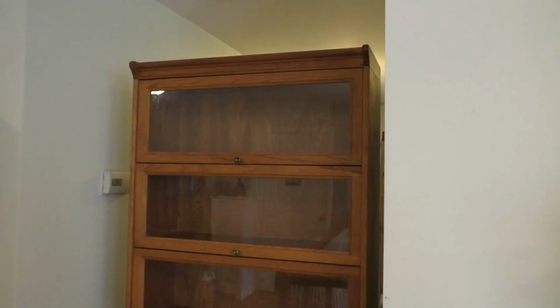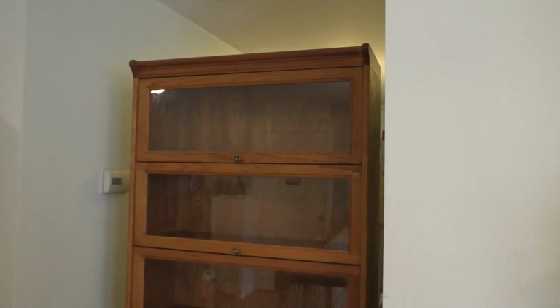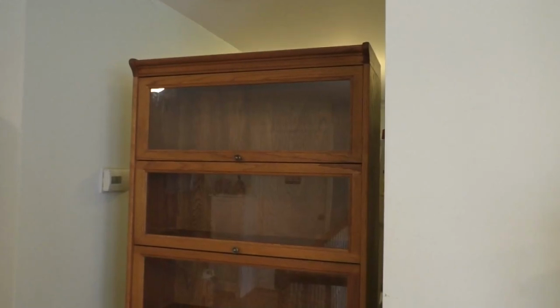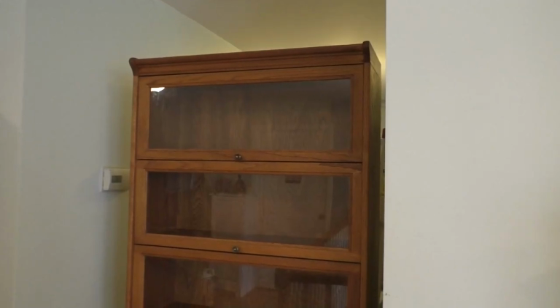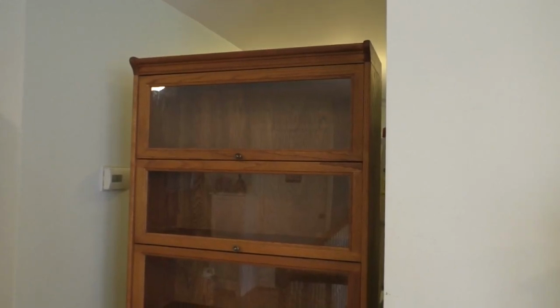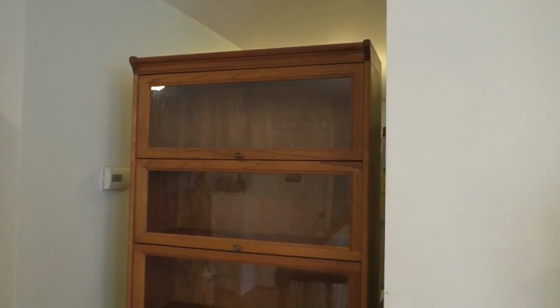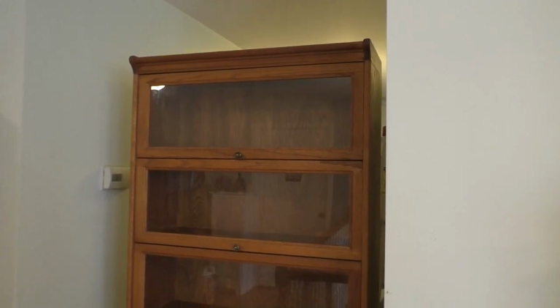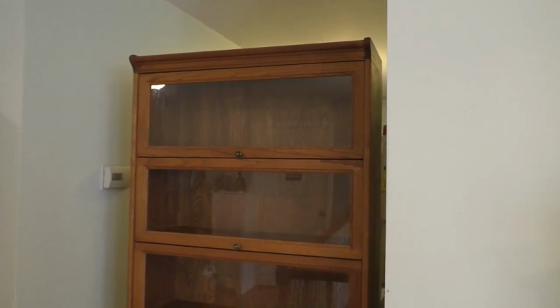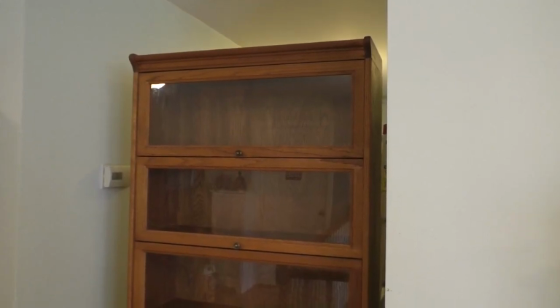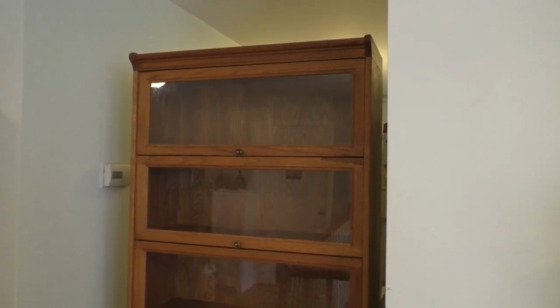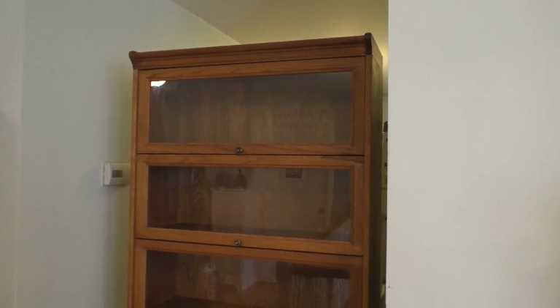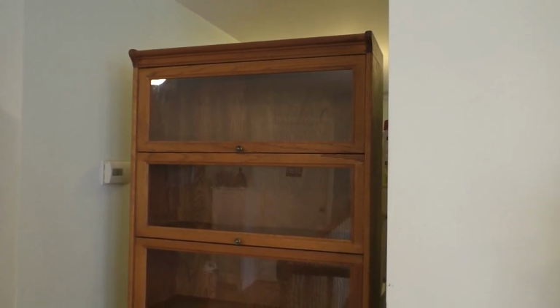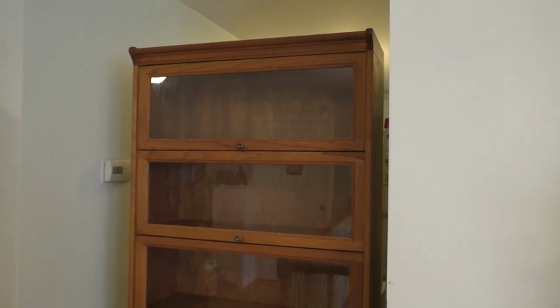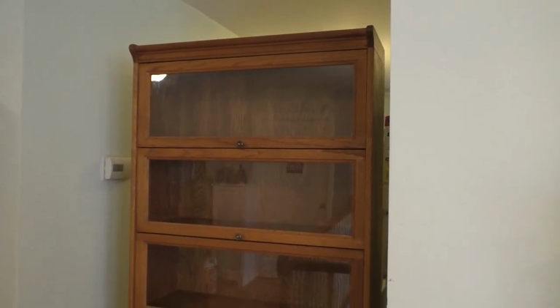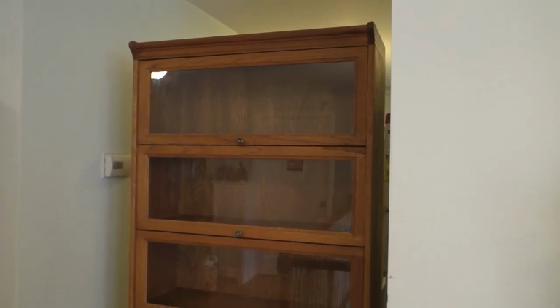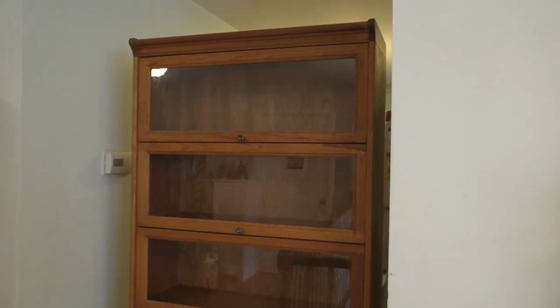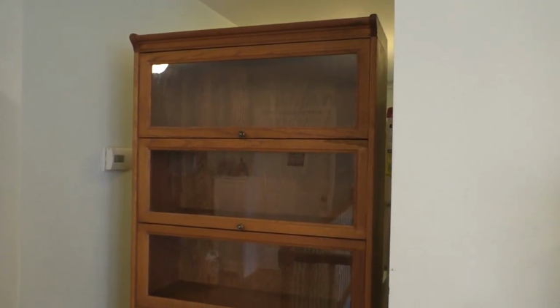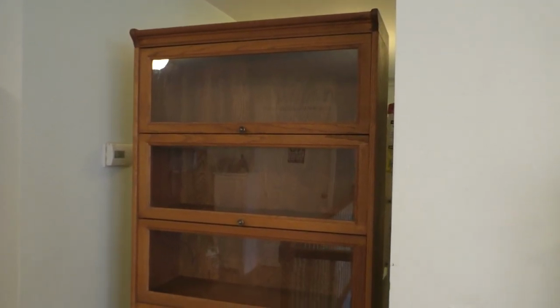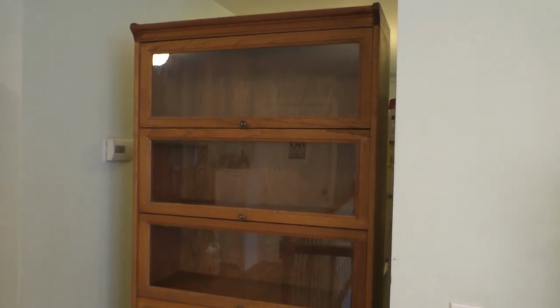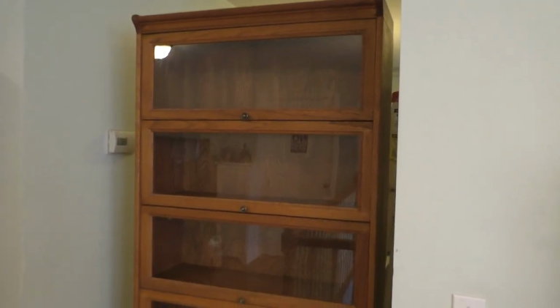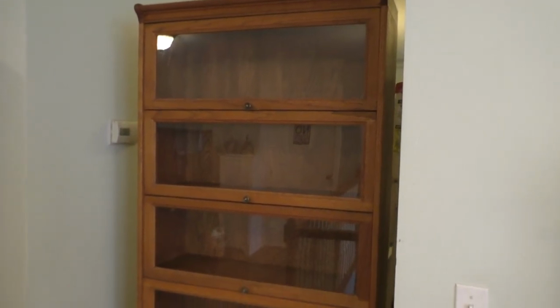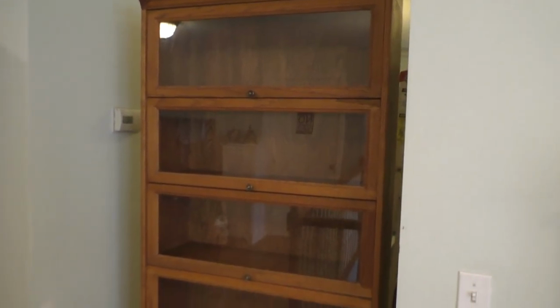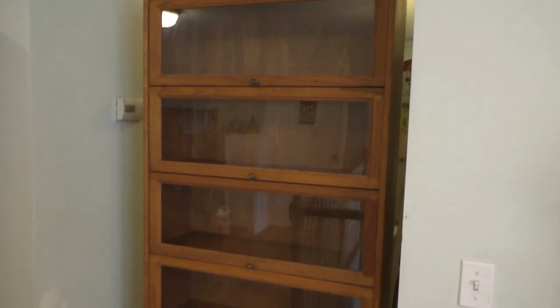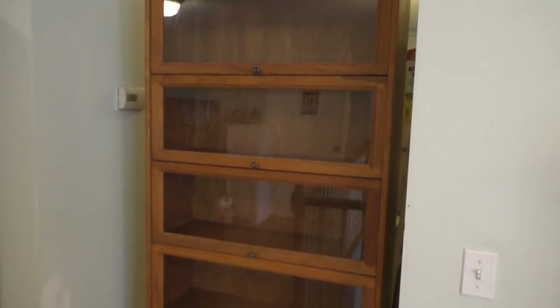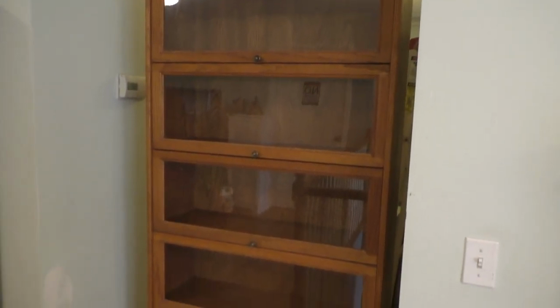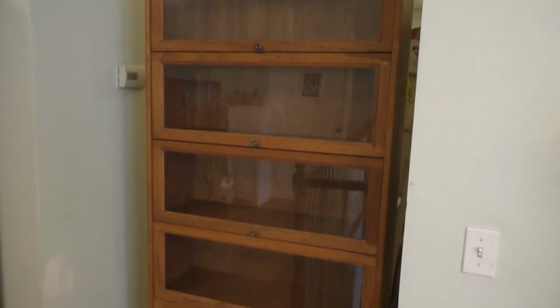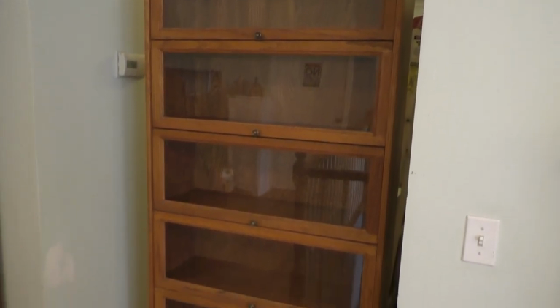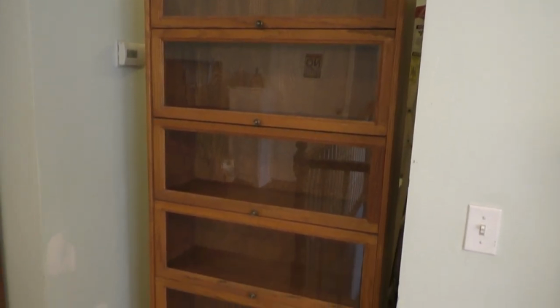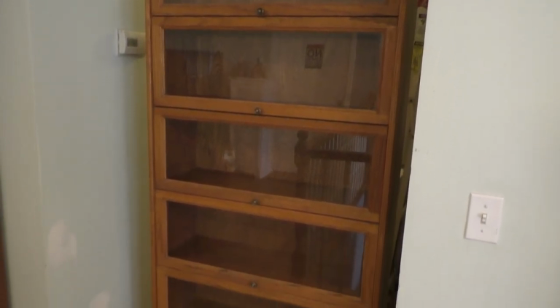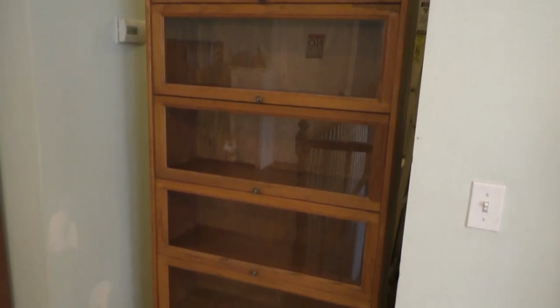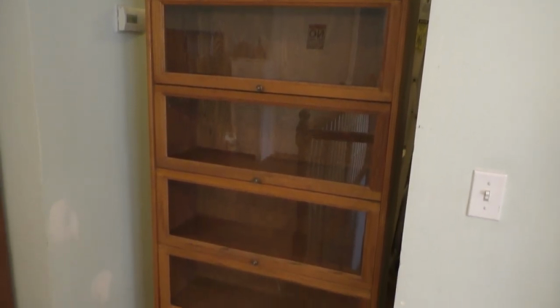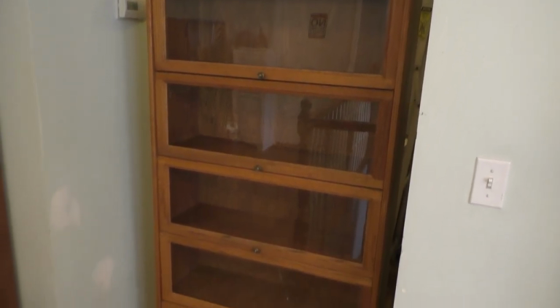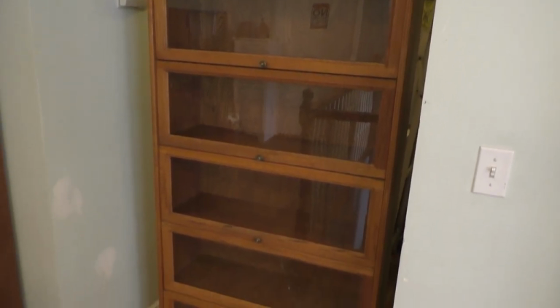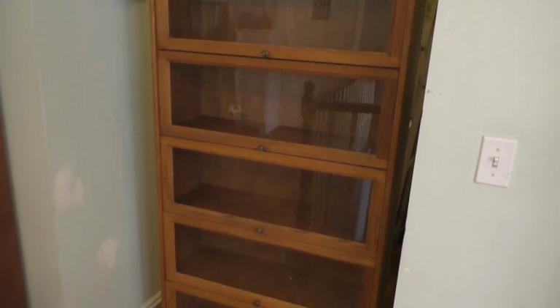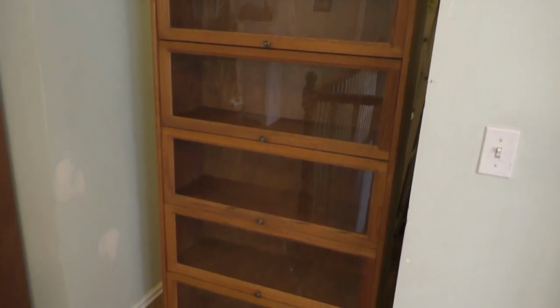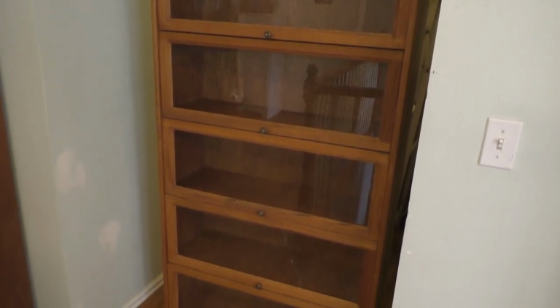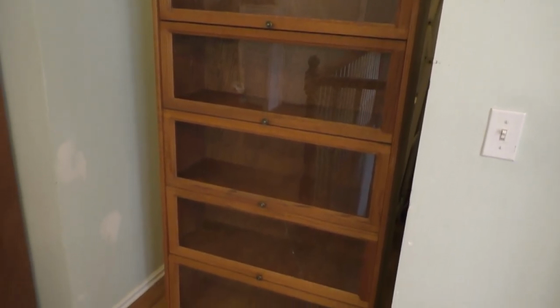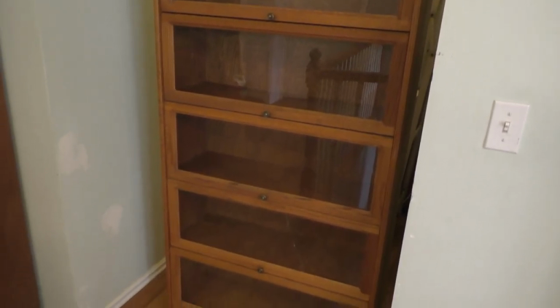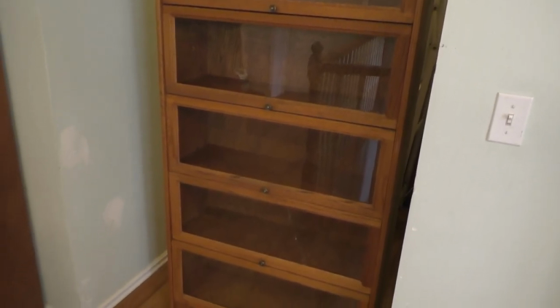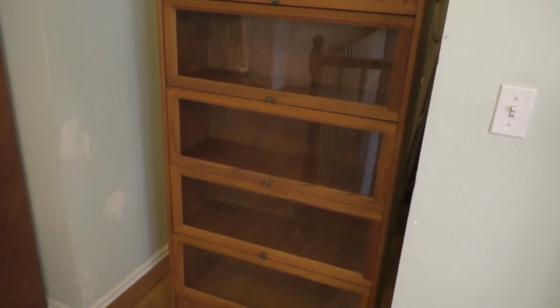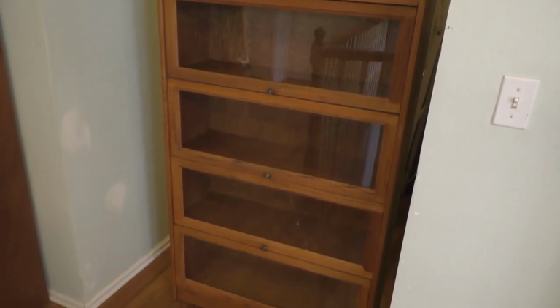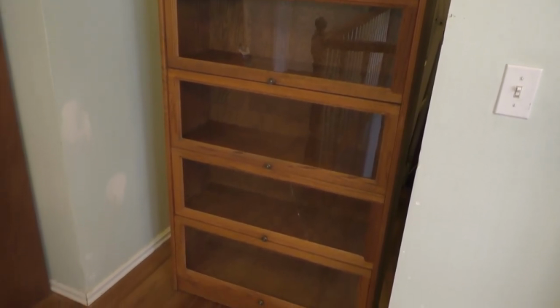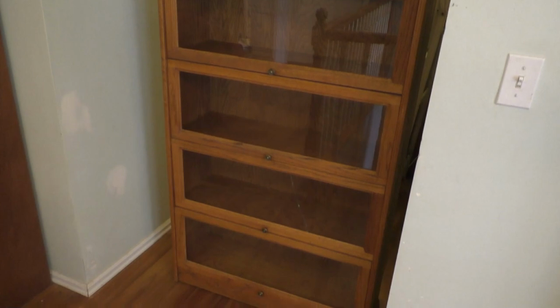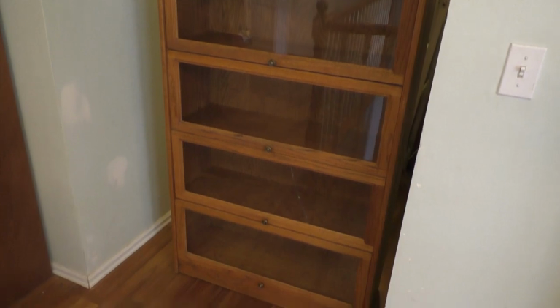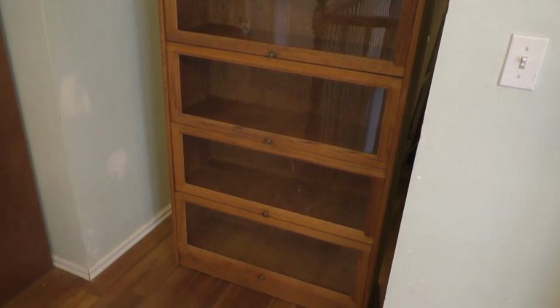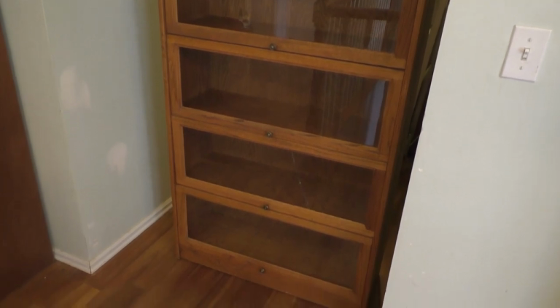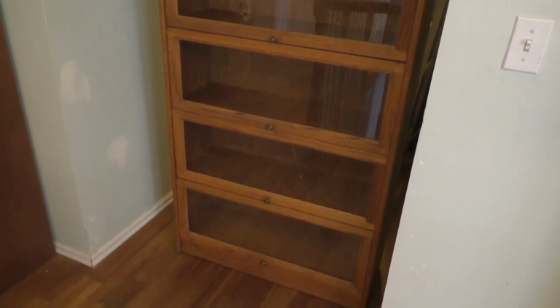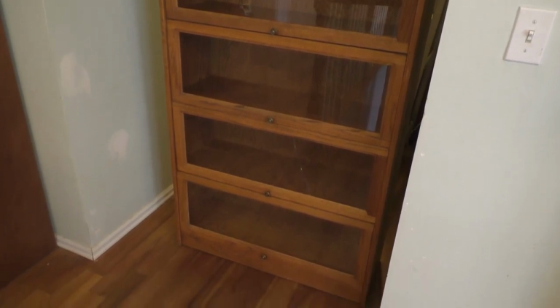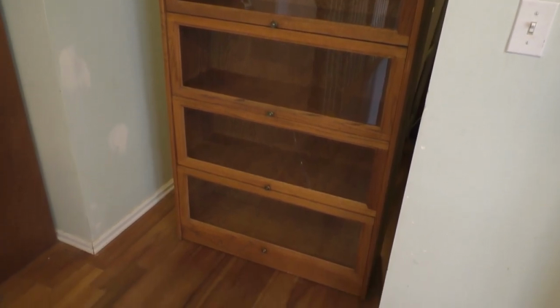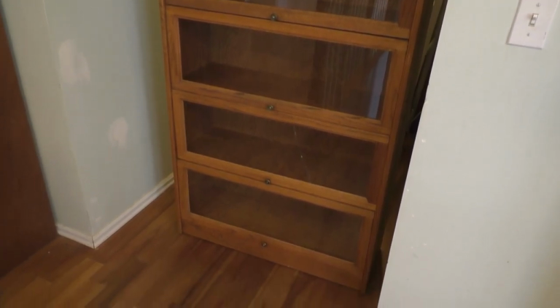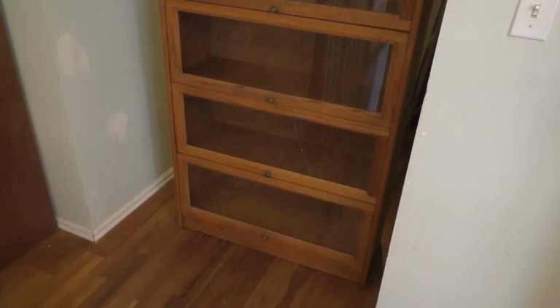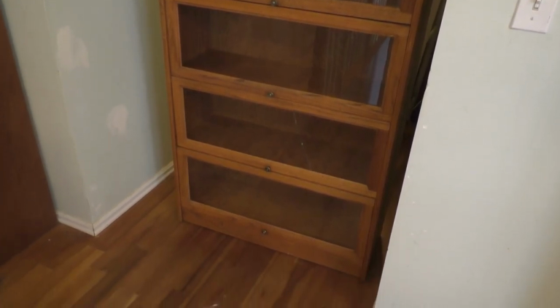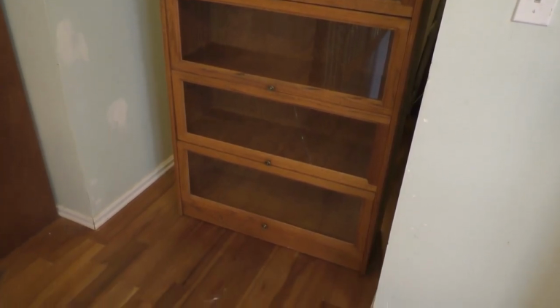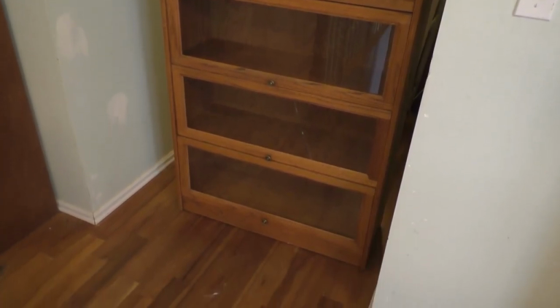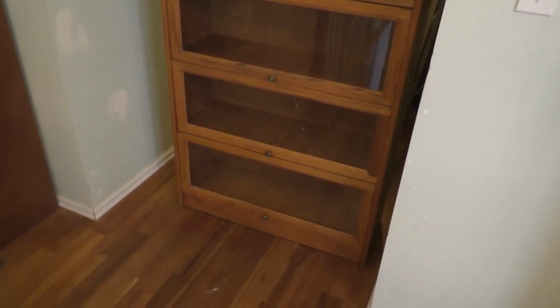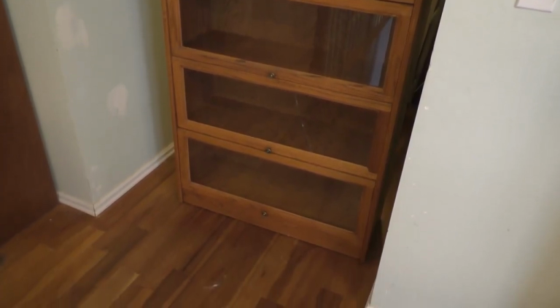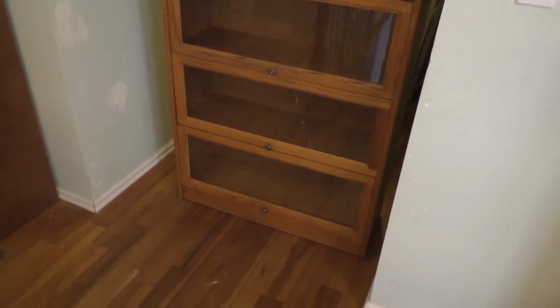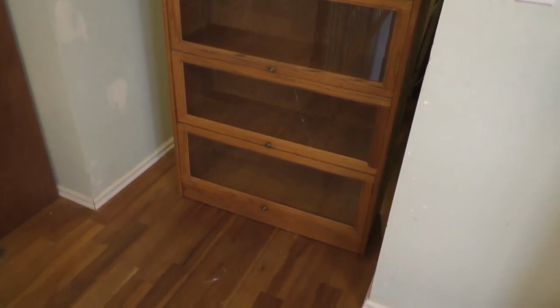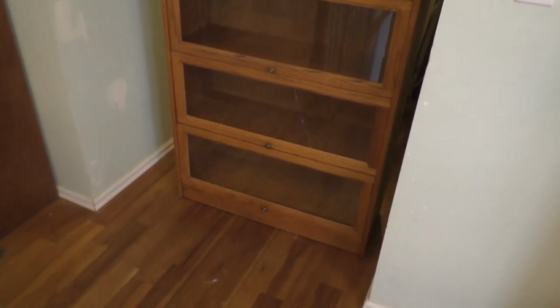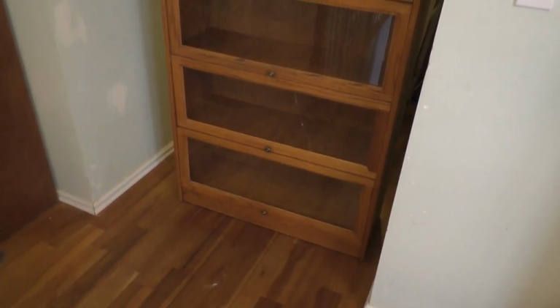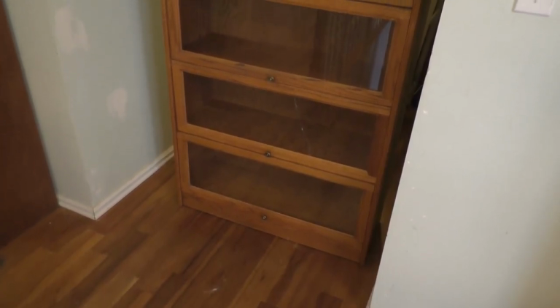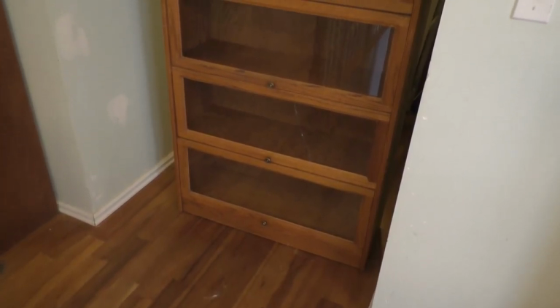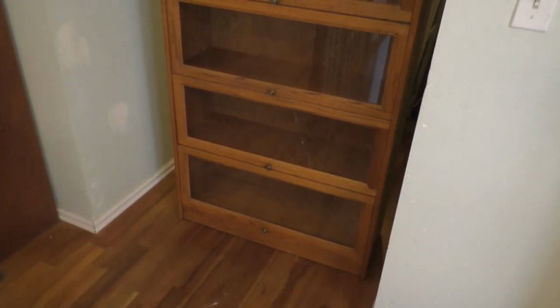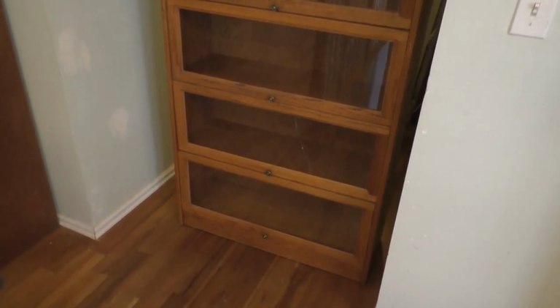Hello, this is Gio. Hey, look what I have here. I have a six-shelf barrister bookcase.